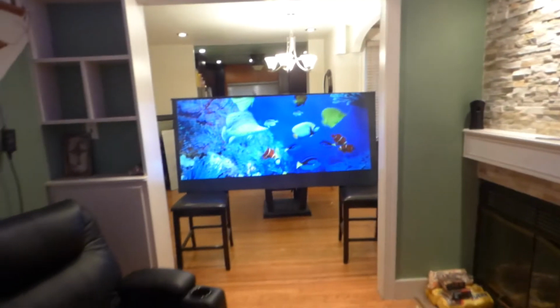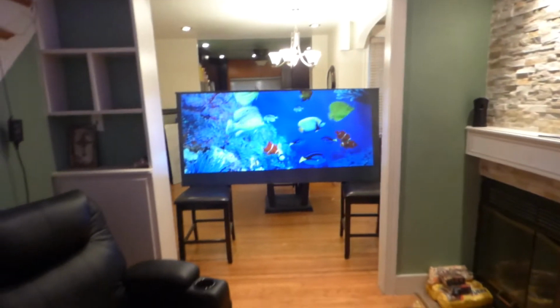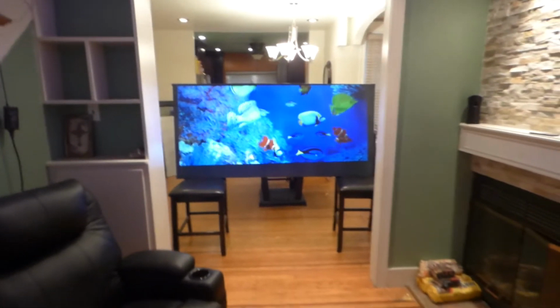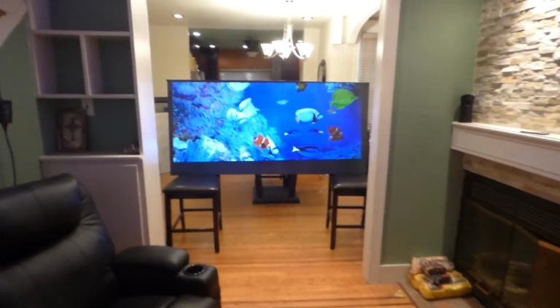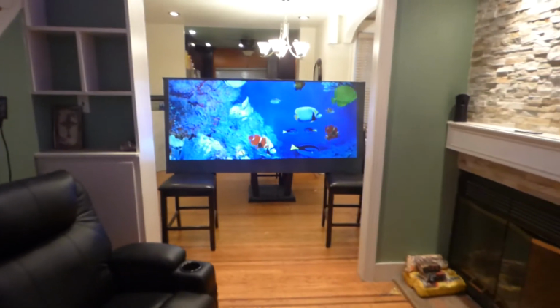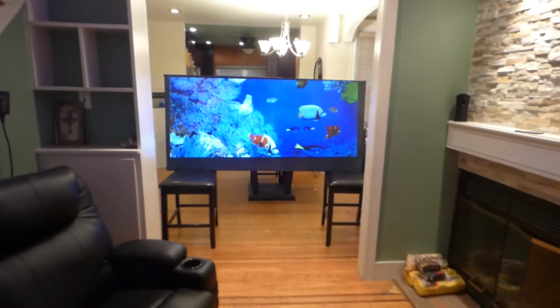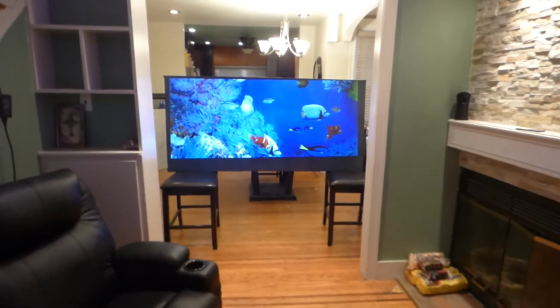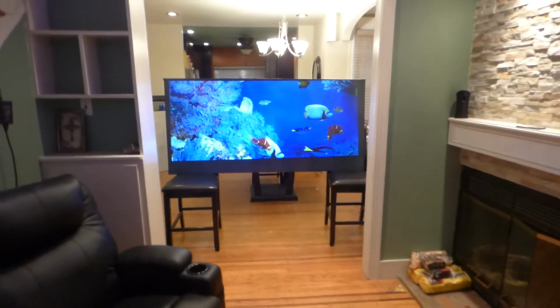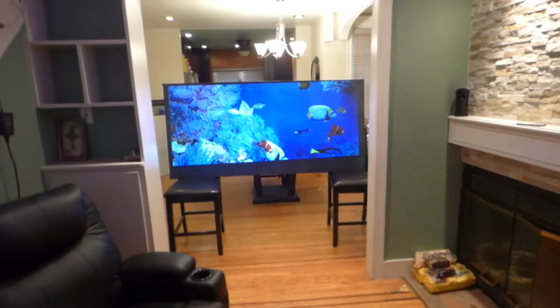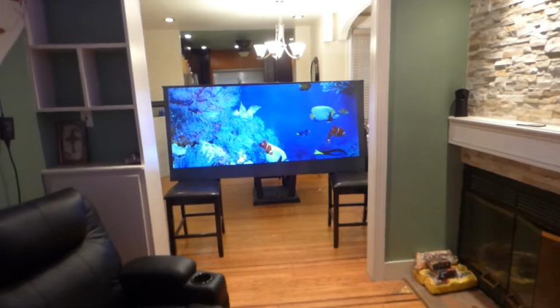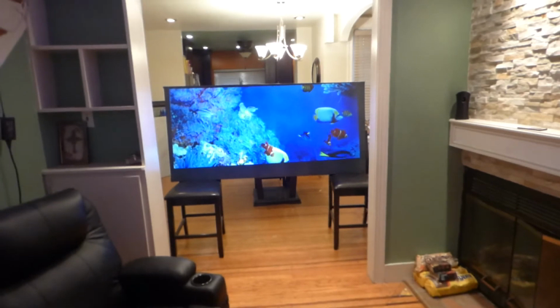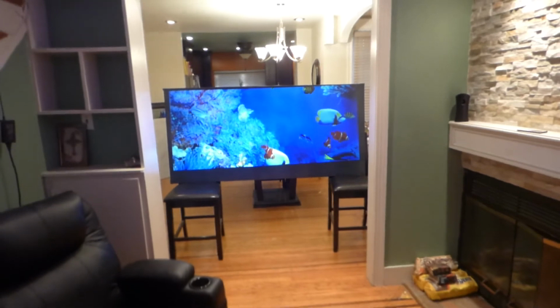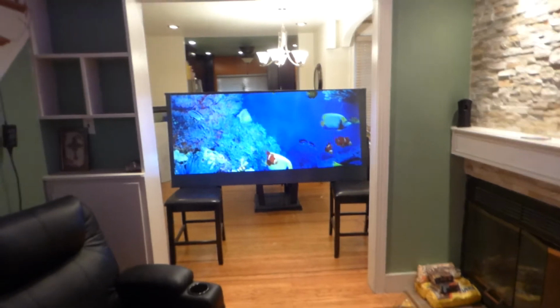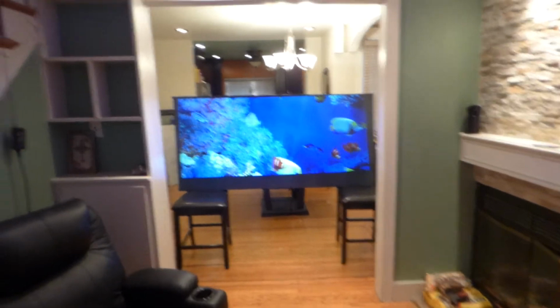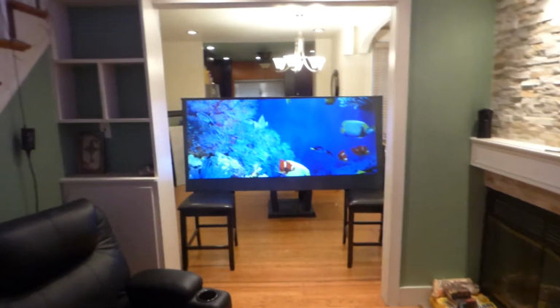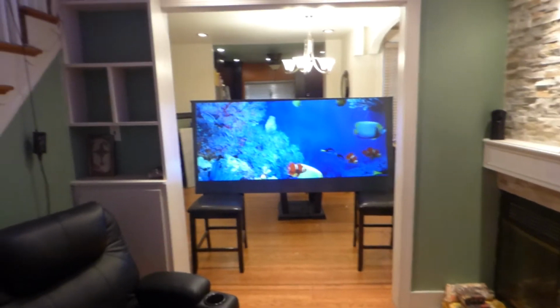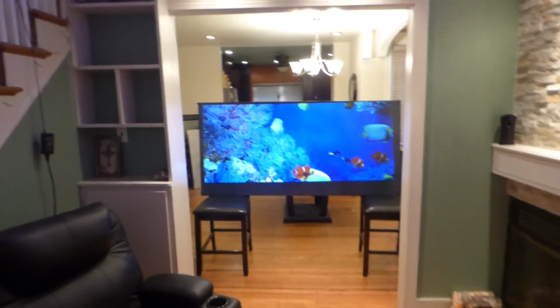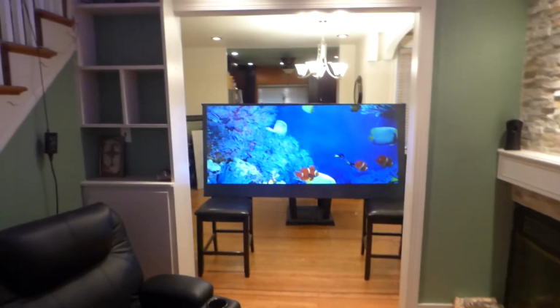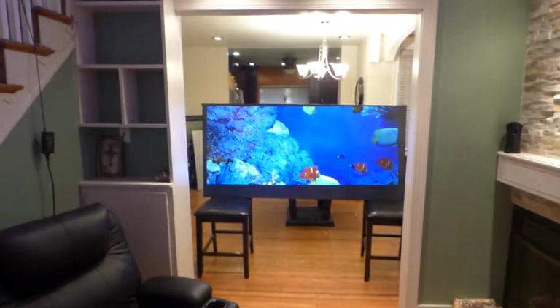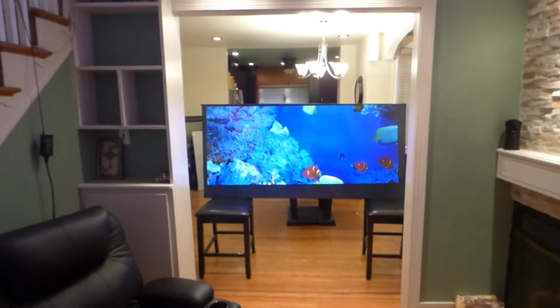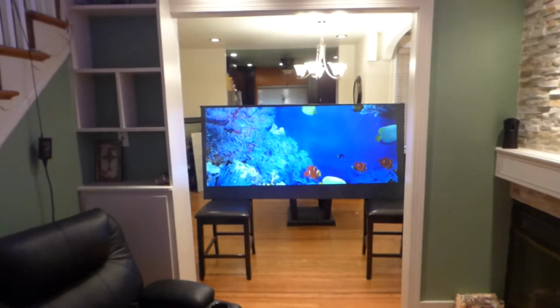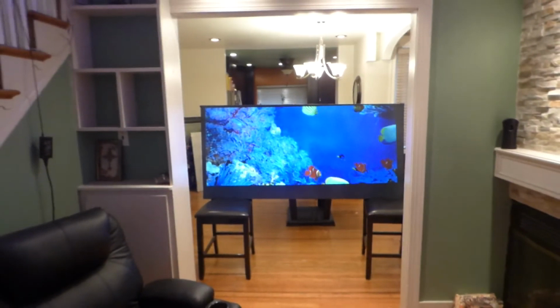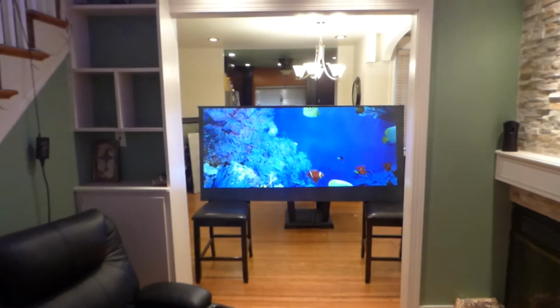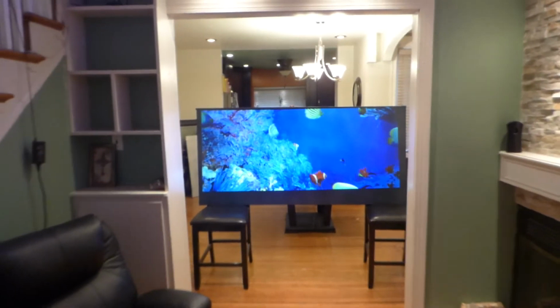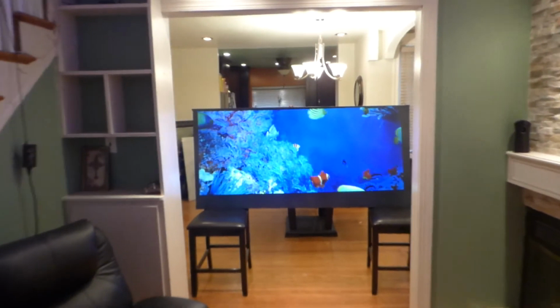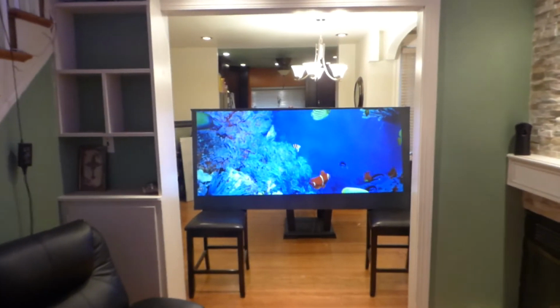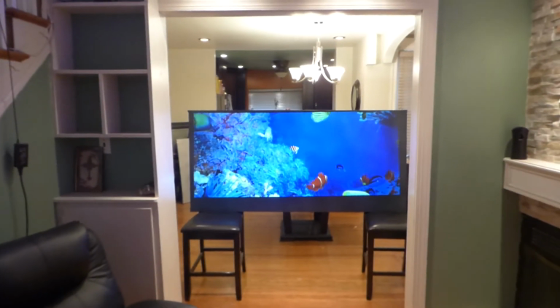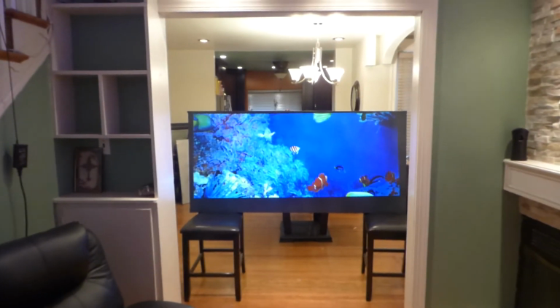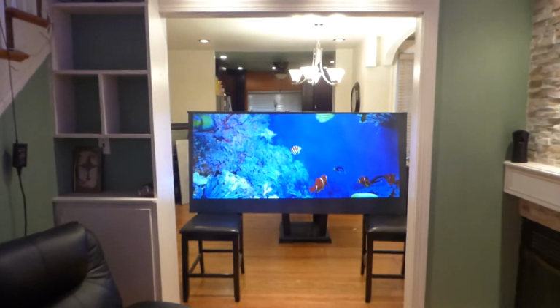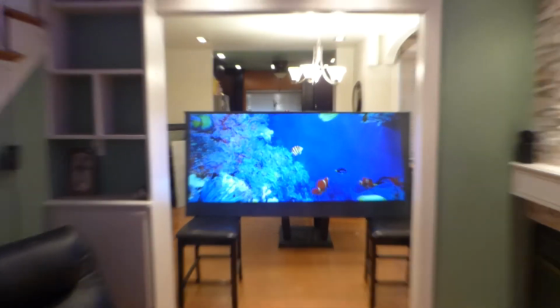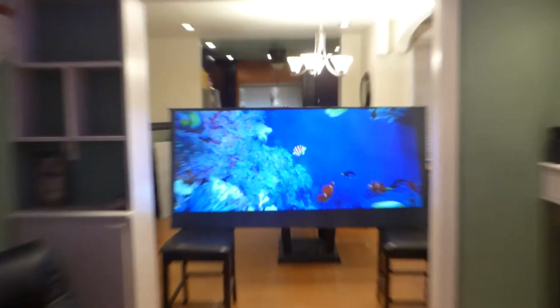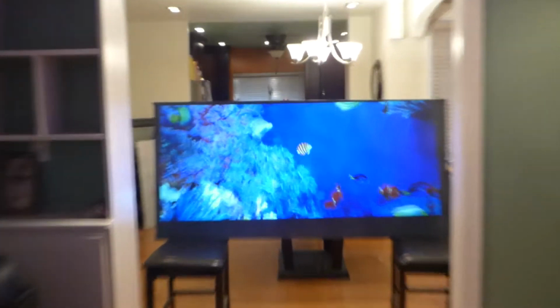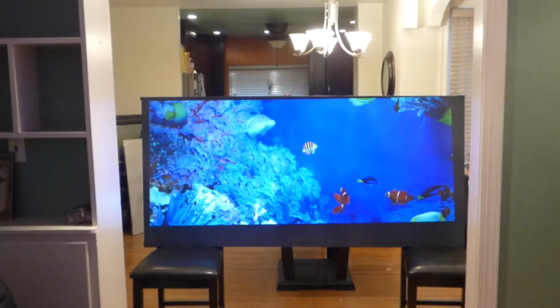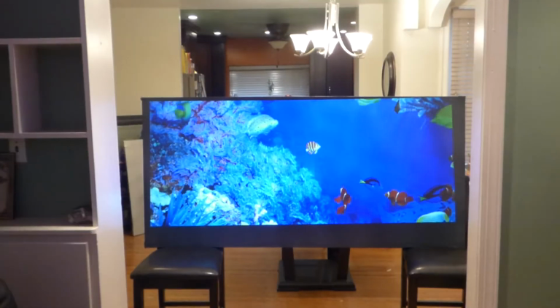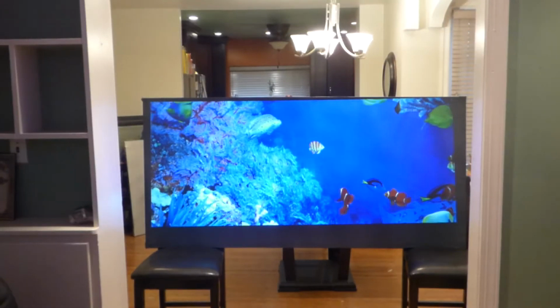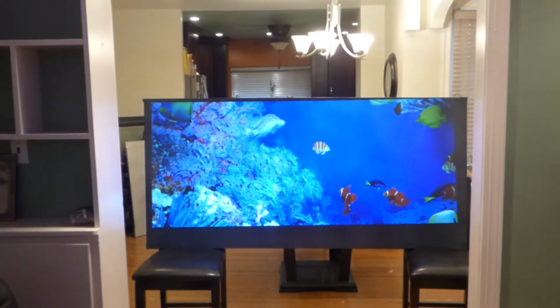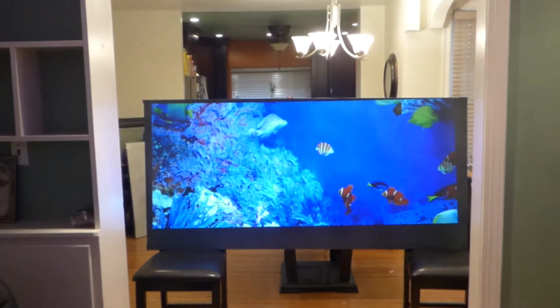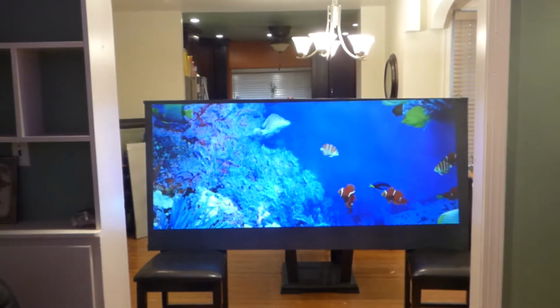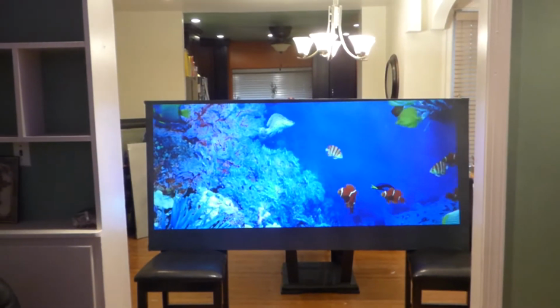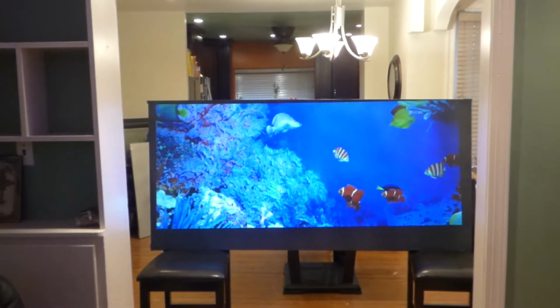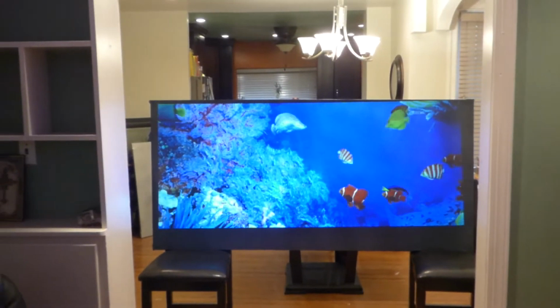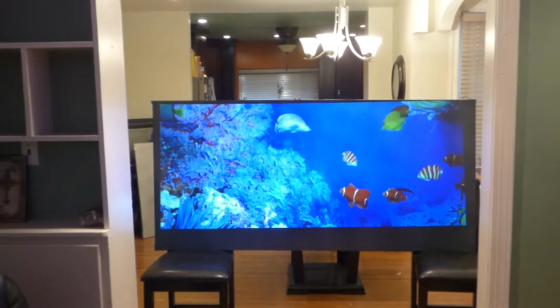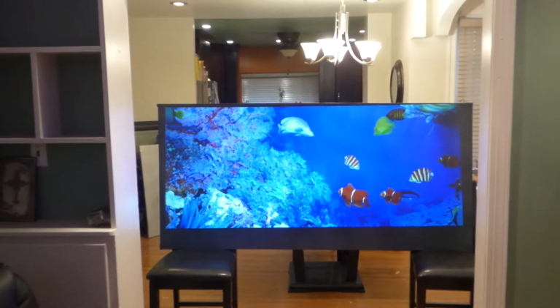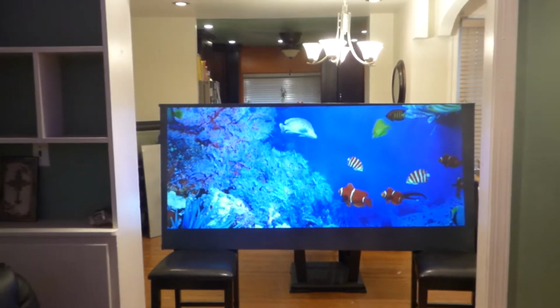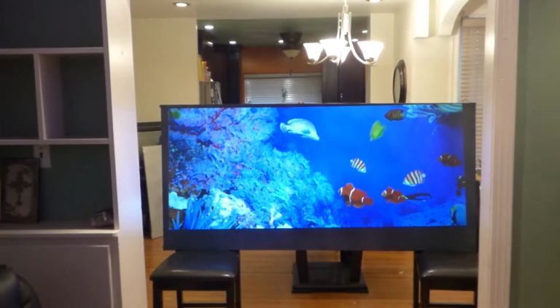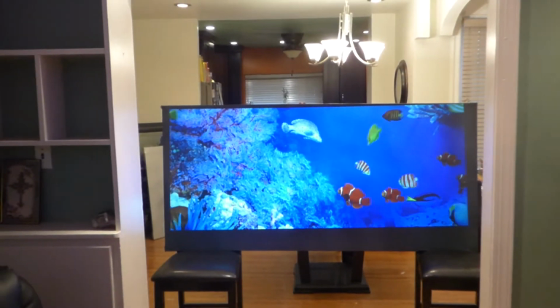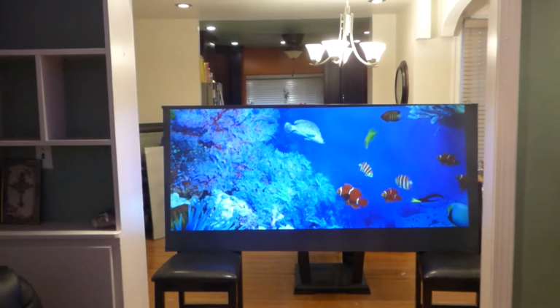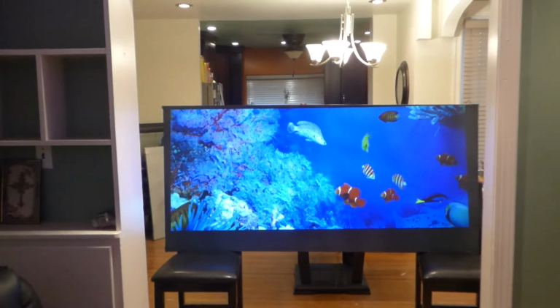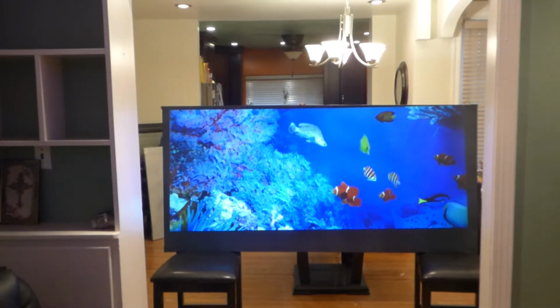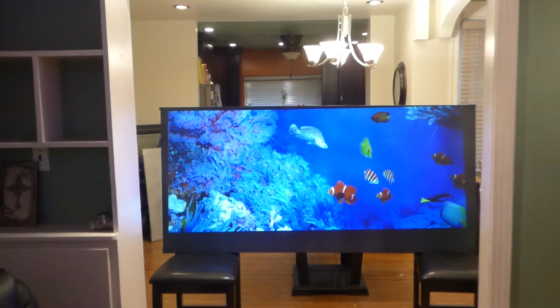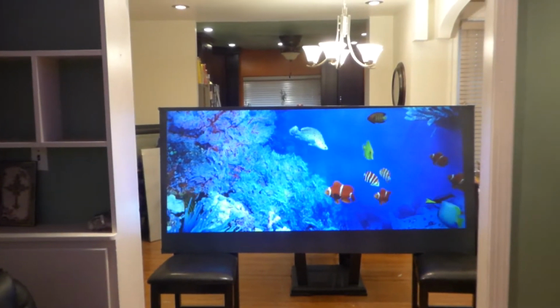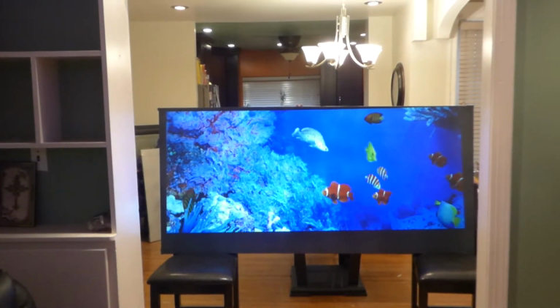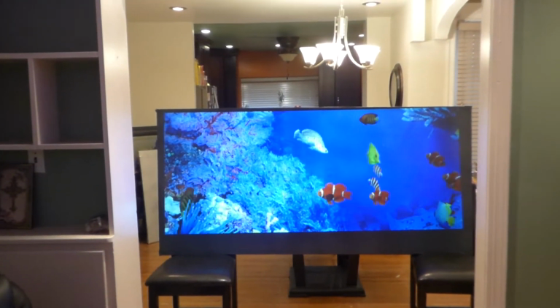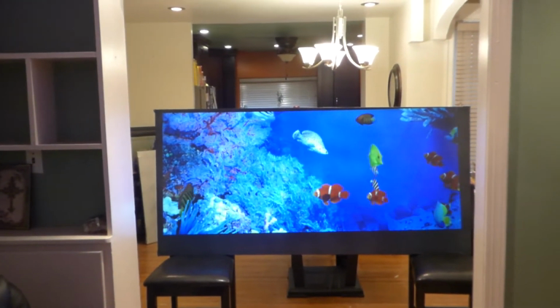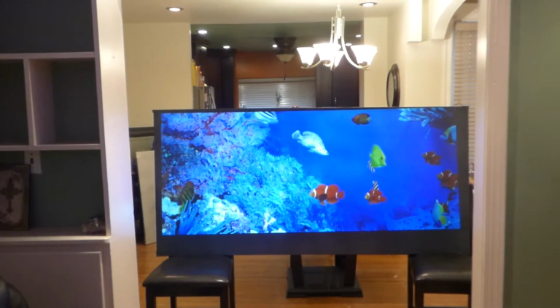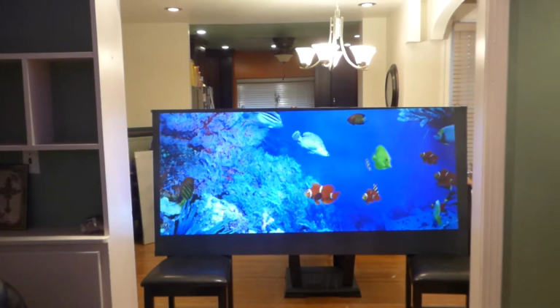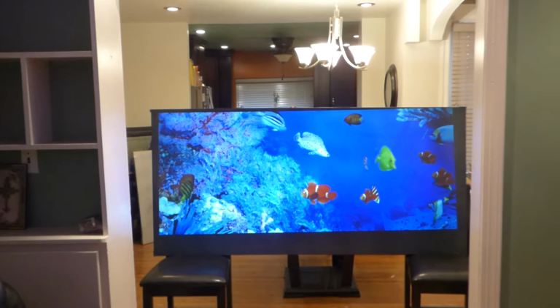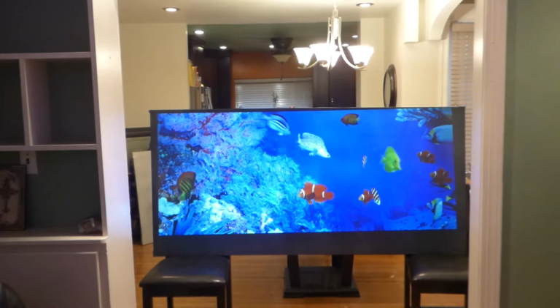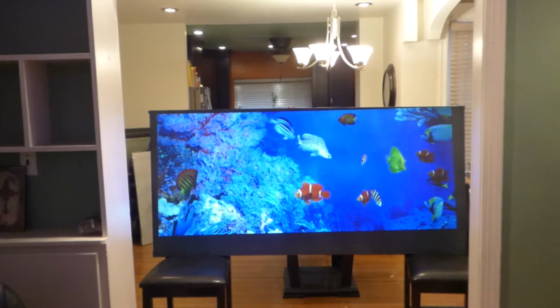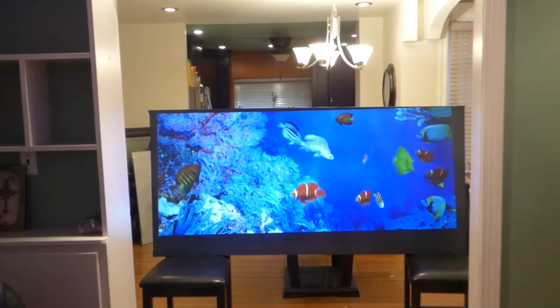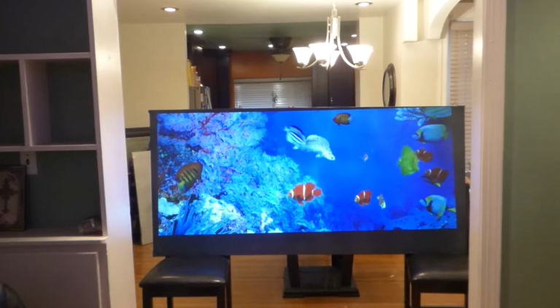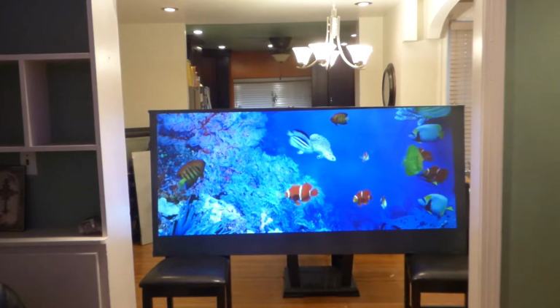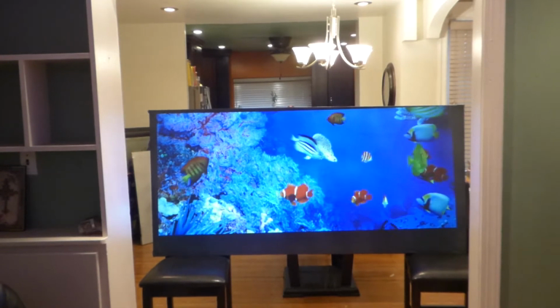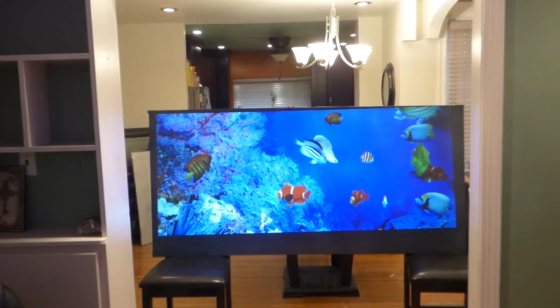Let me show you how amazing this screen is going to look in your living room. This is the black Luminous 4K.